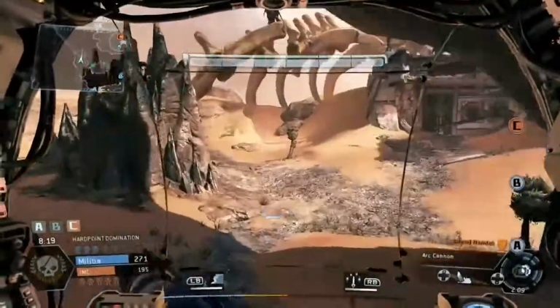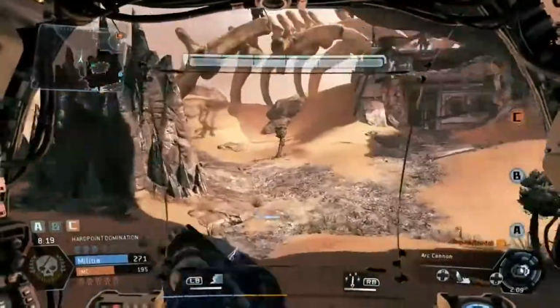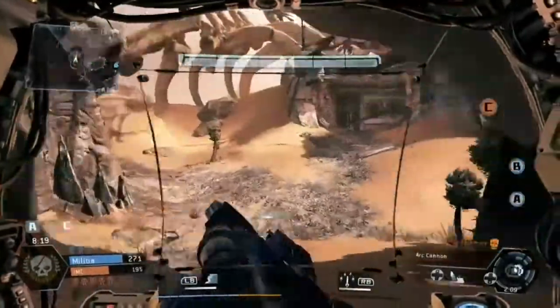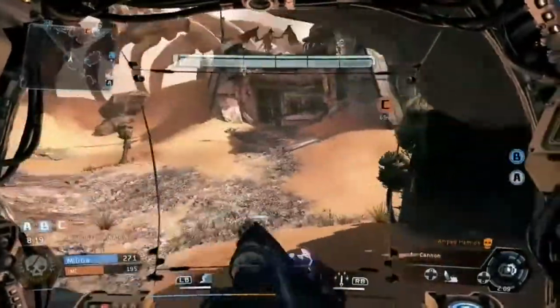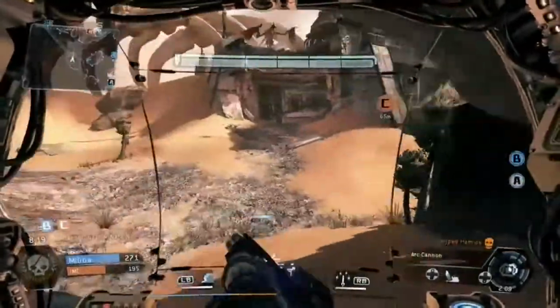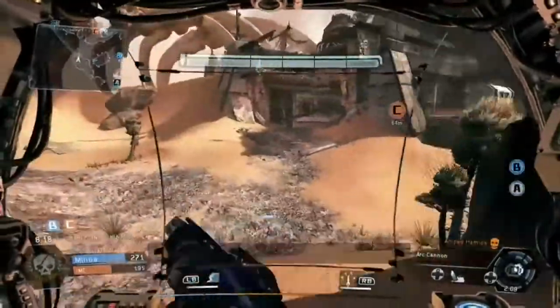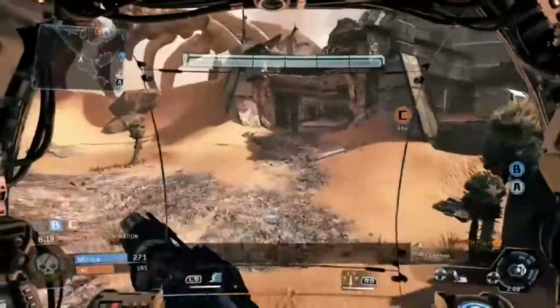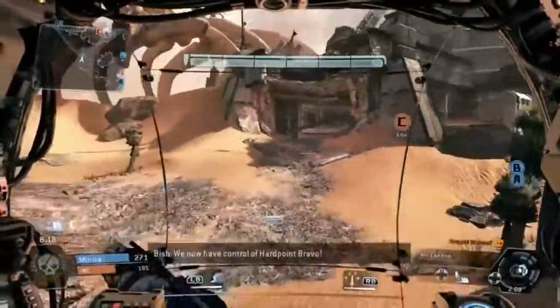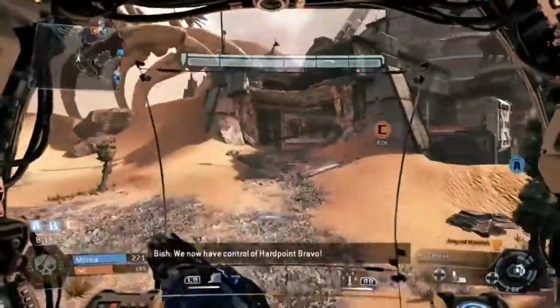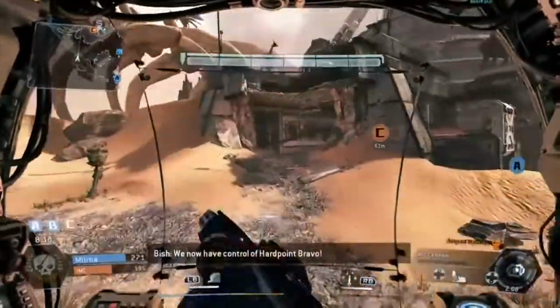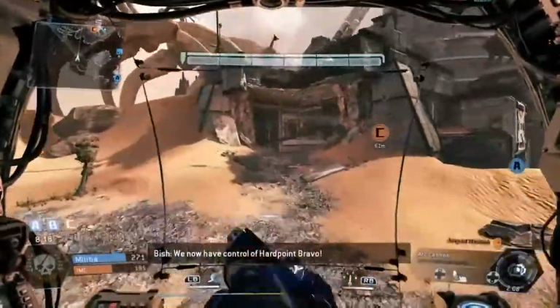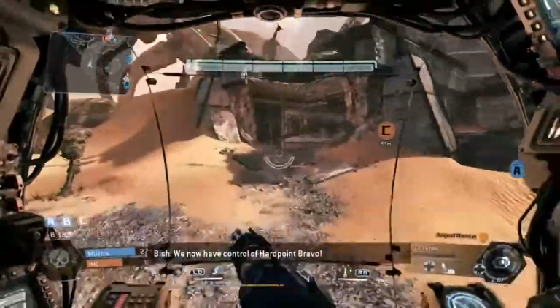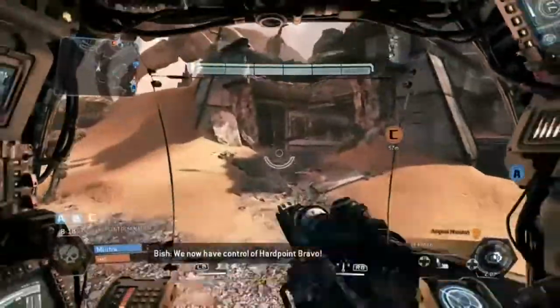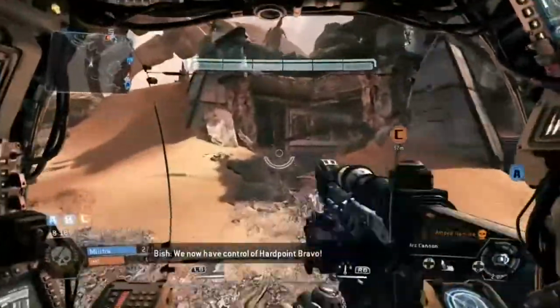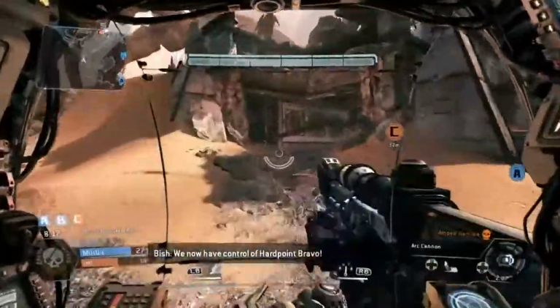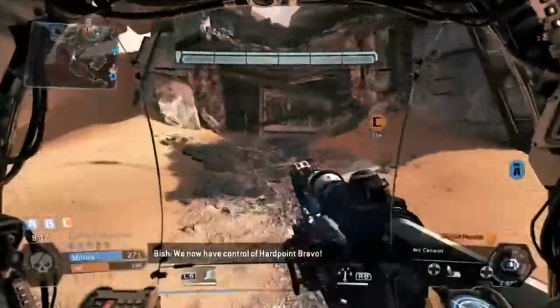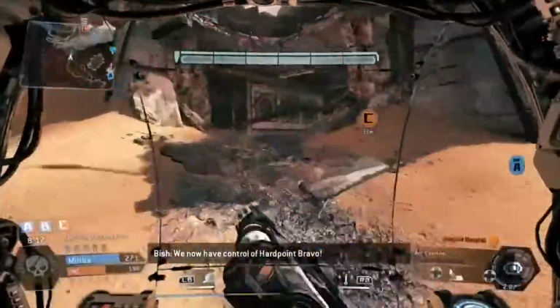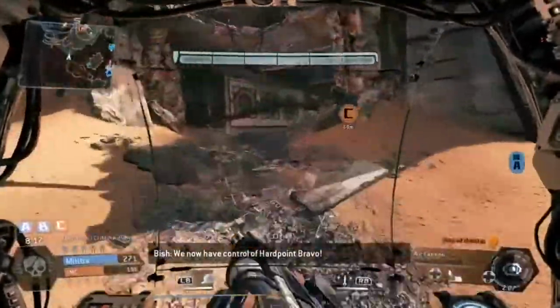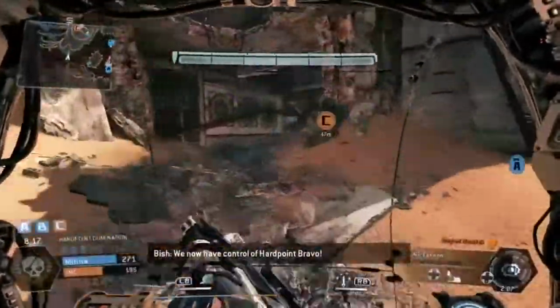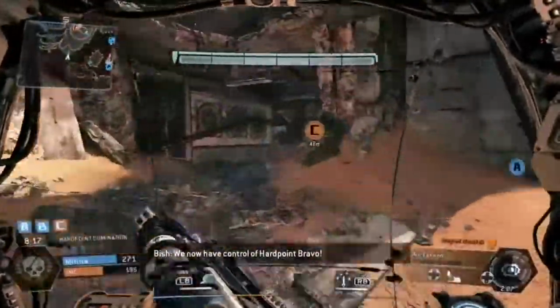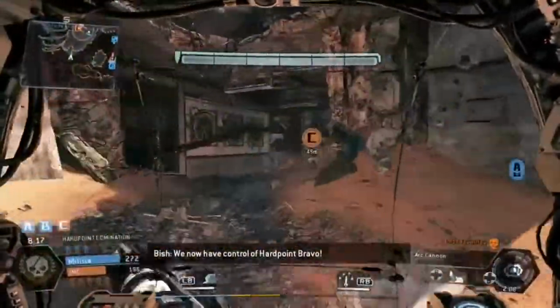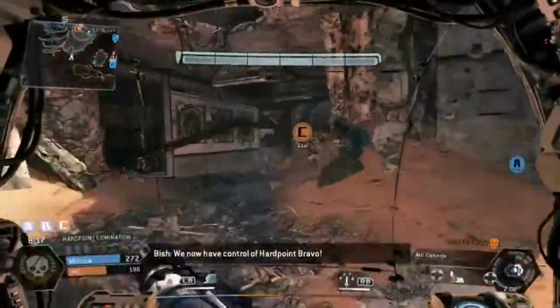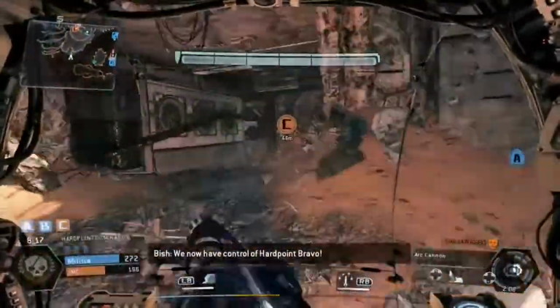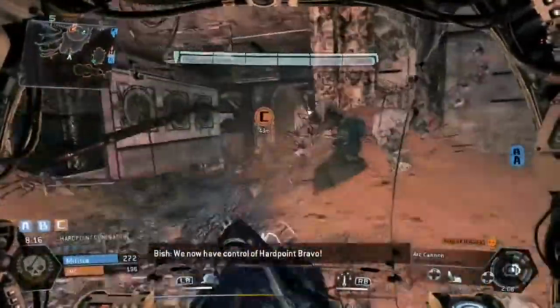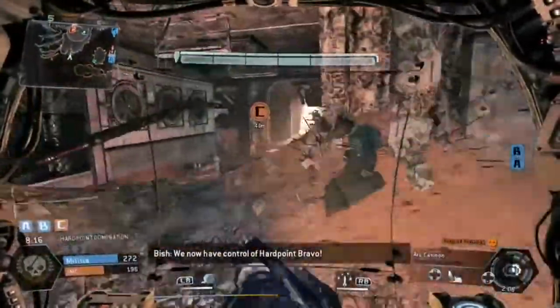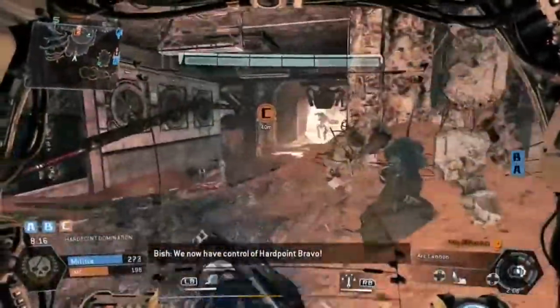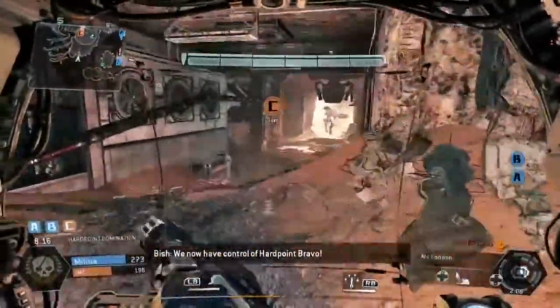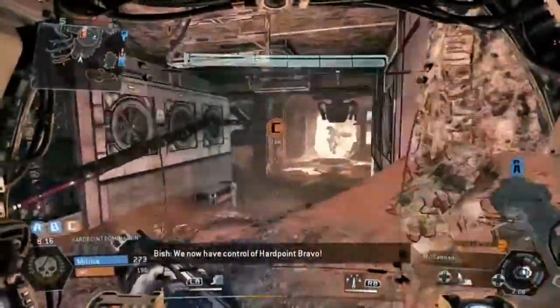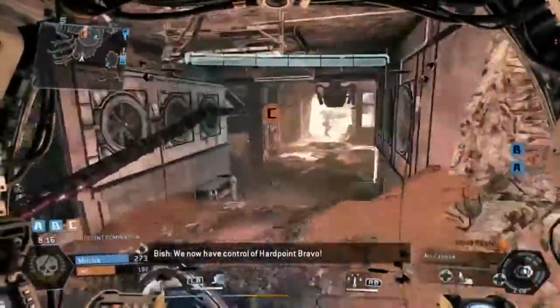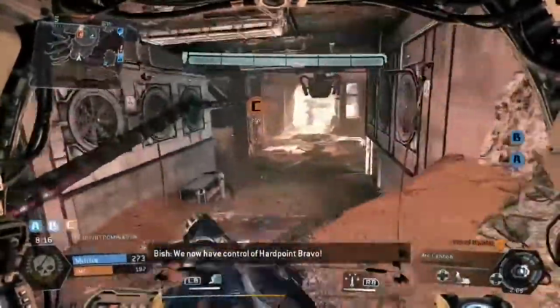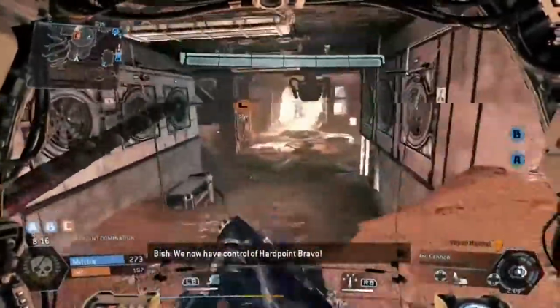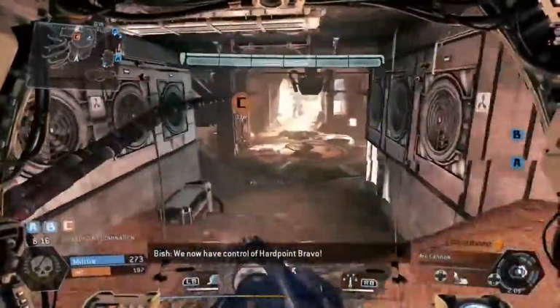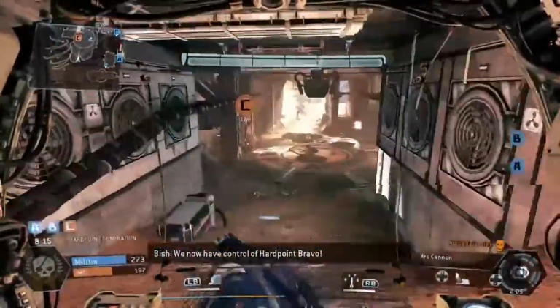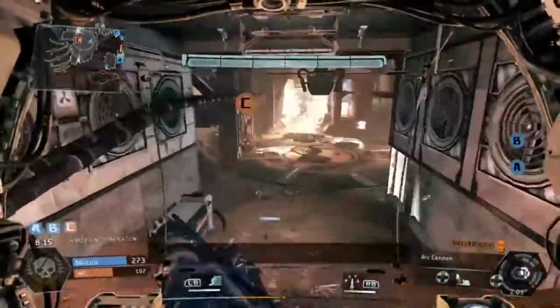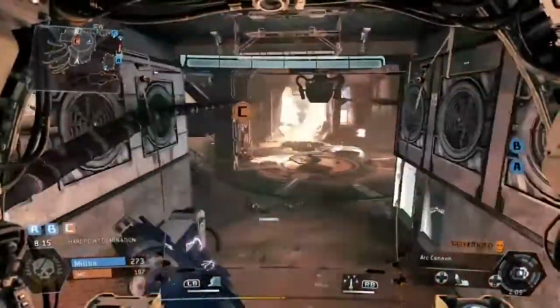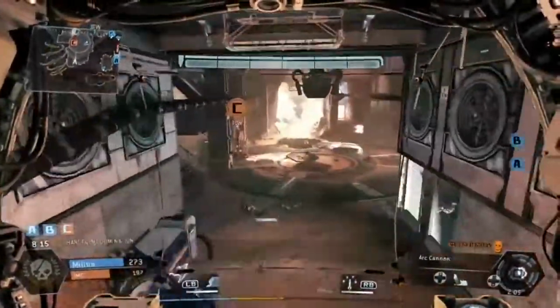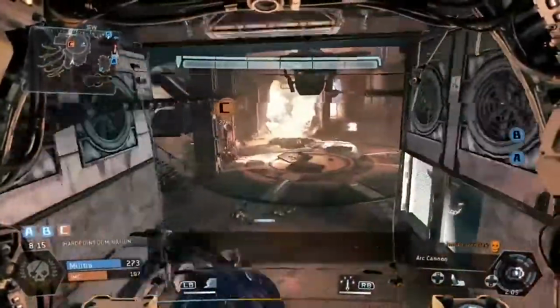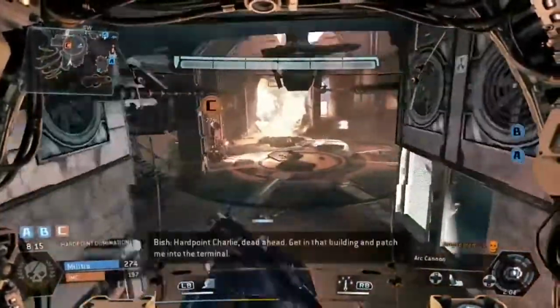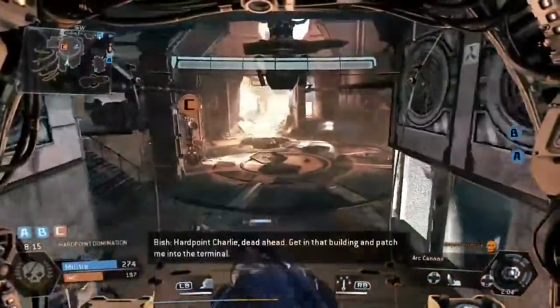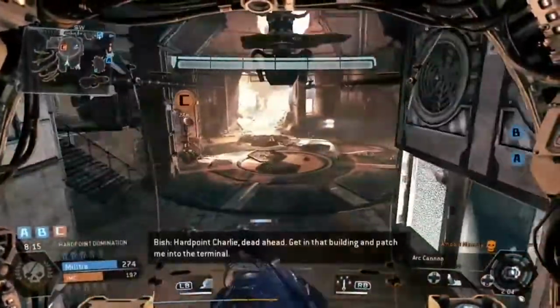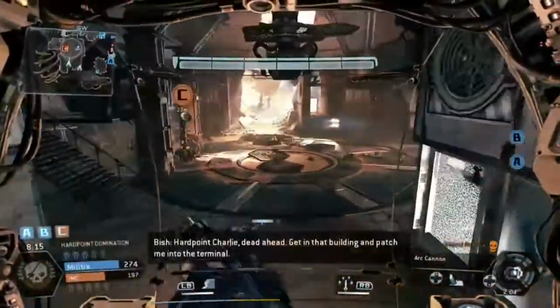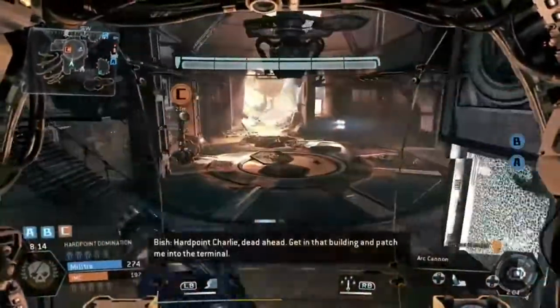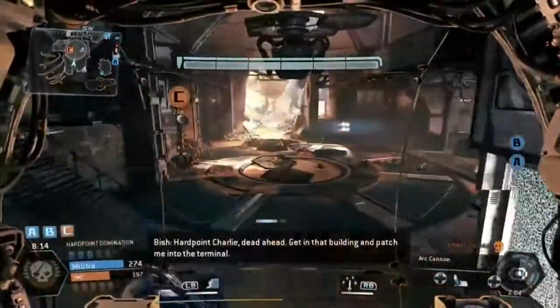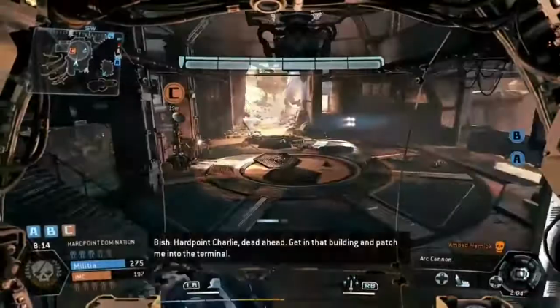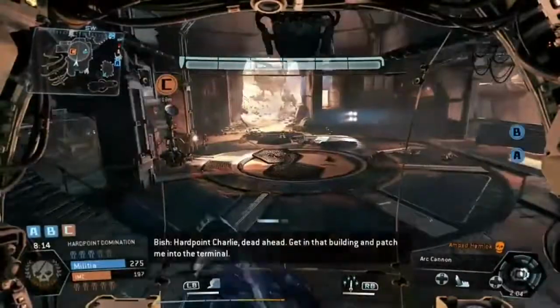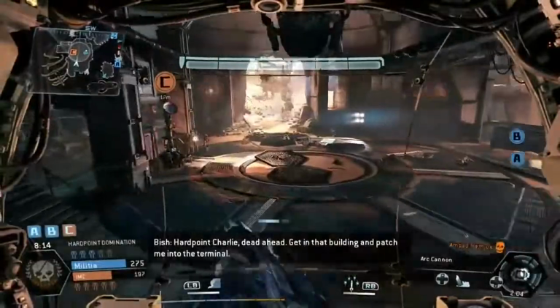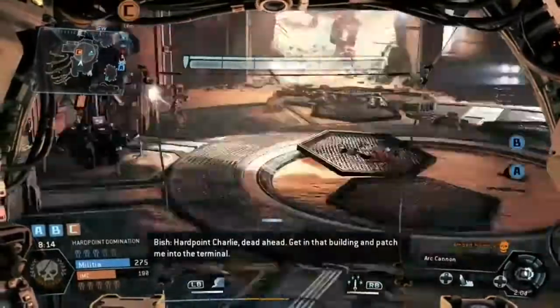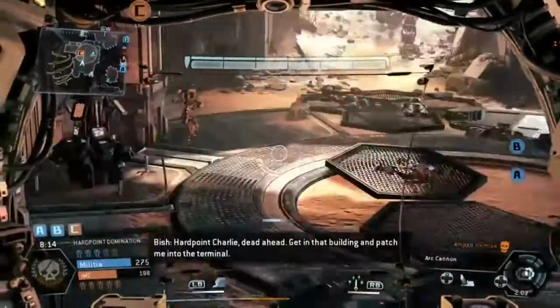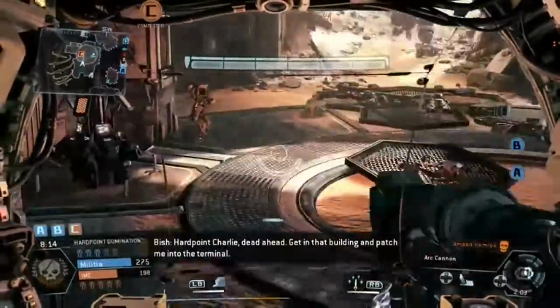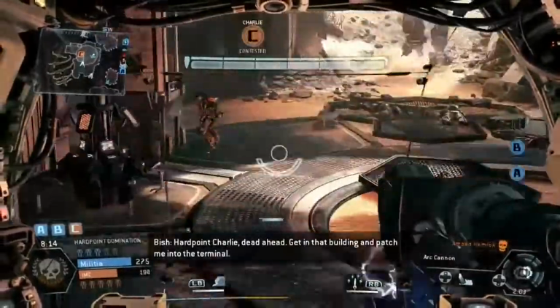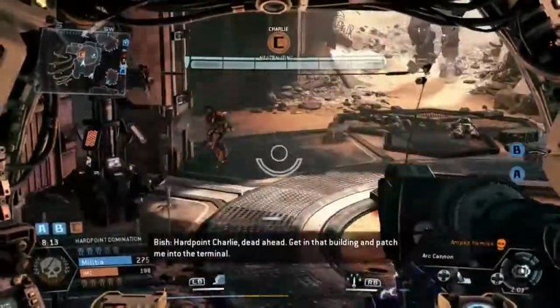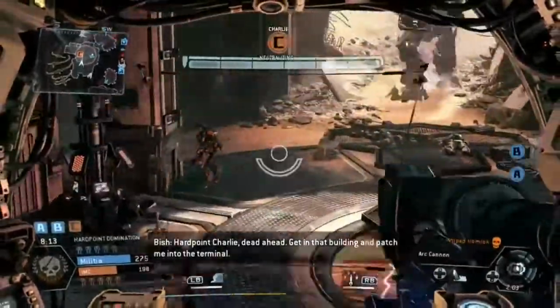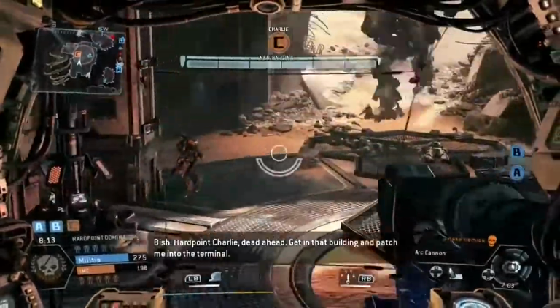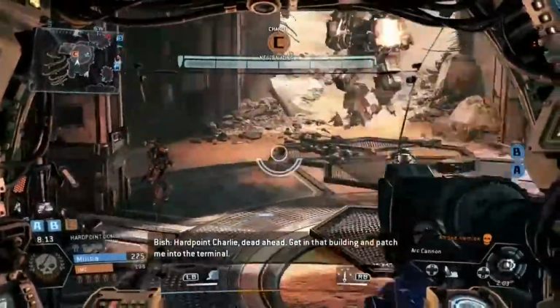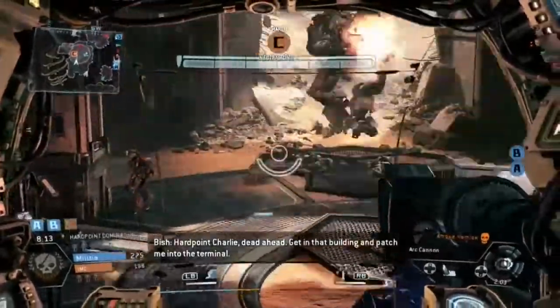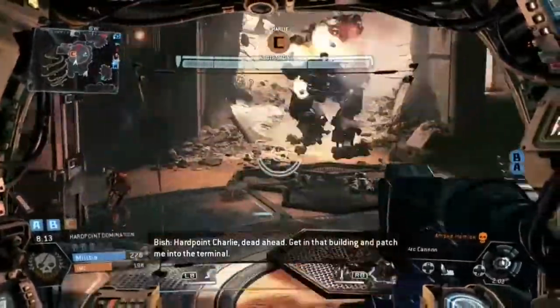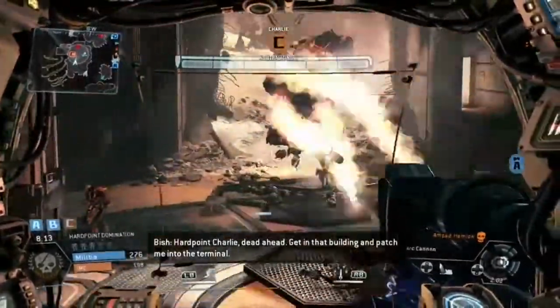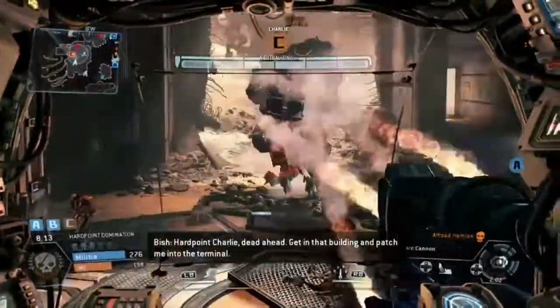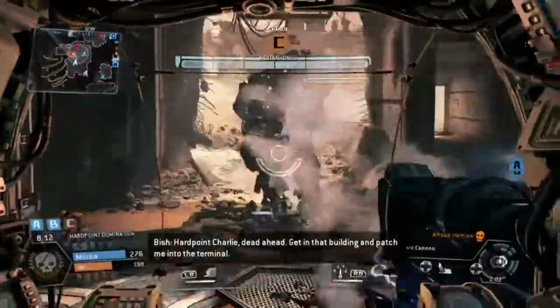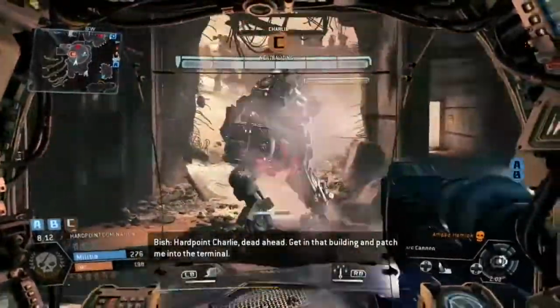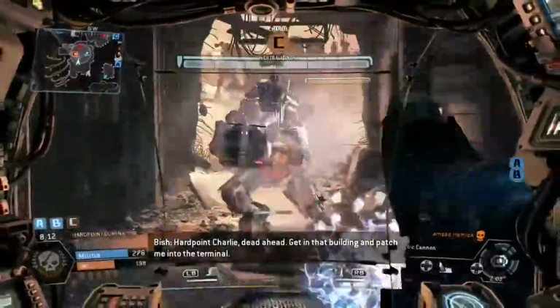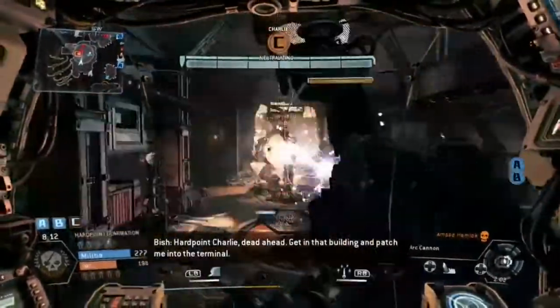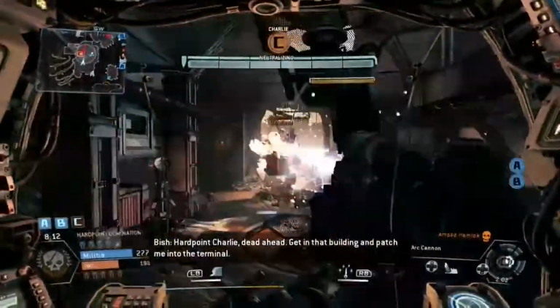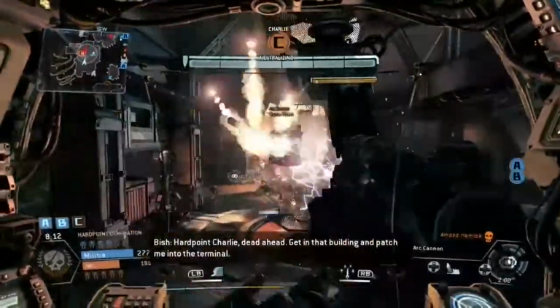We now have control of Heartpoint Bravo. Heartpoint Charlie, dead ahead. Get in that building and pass me to the terminal.